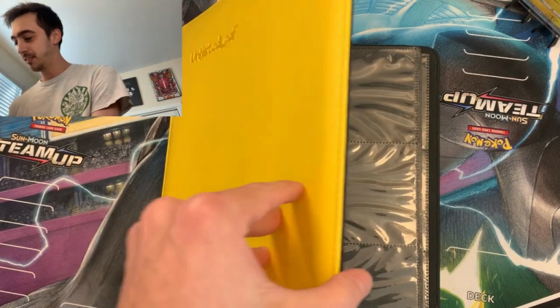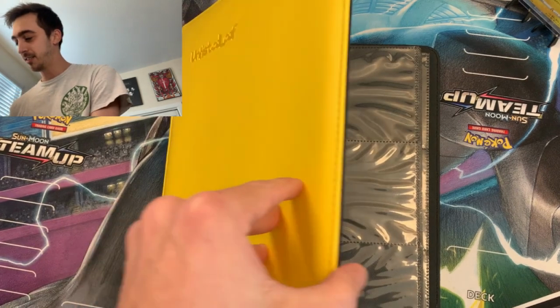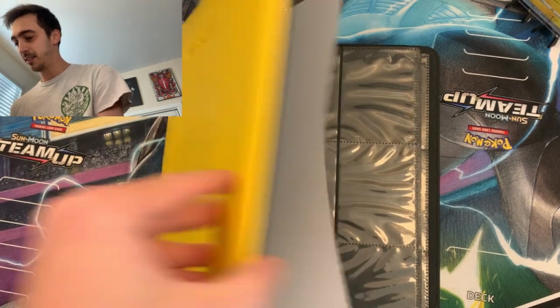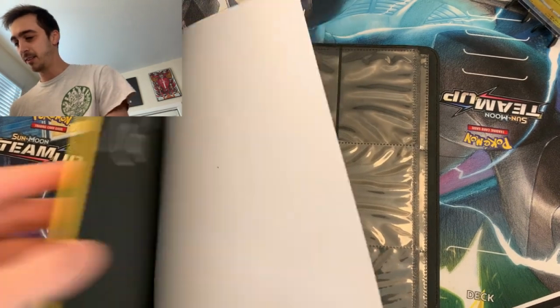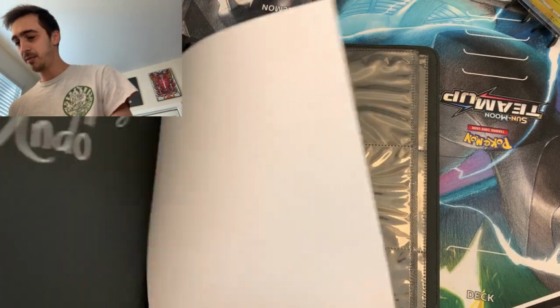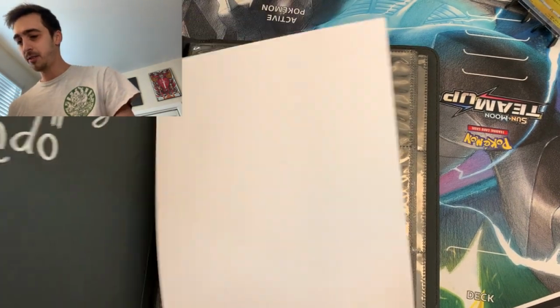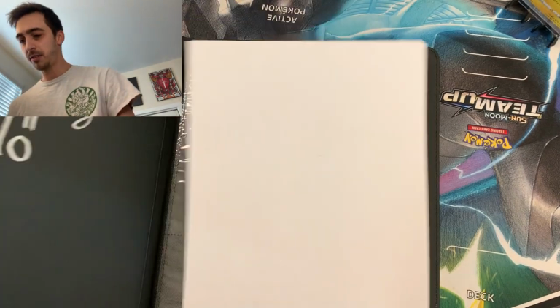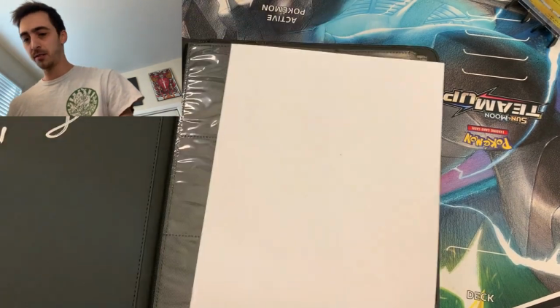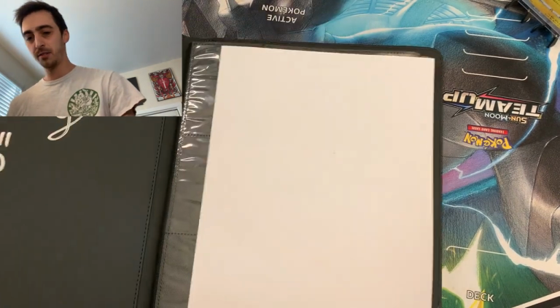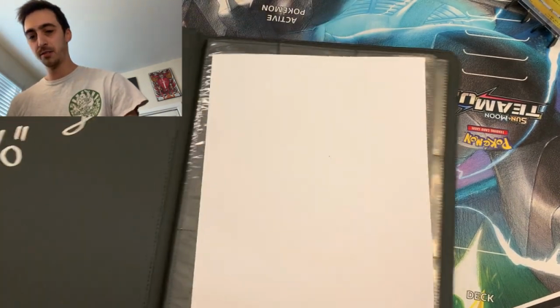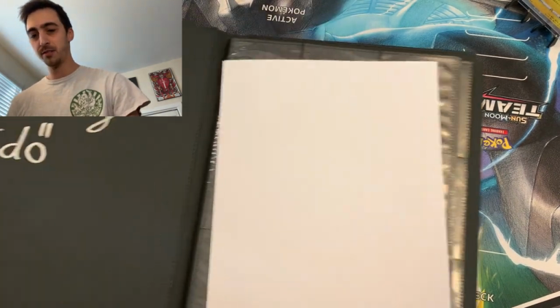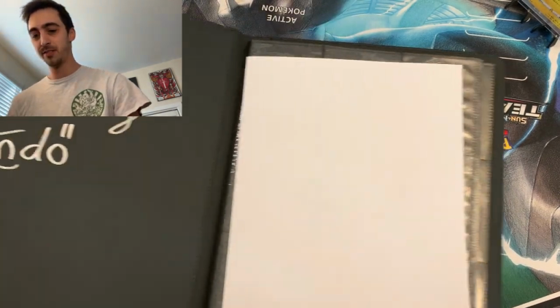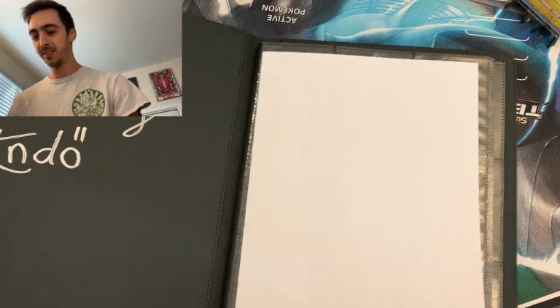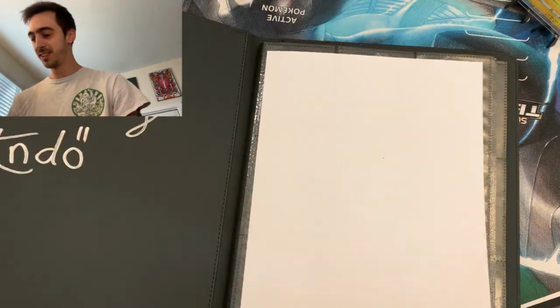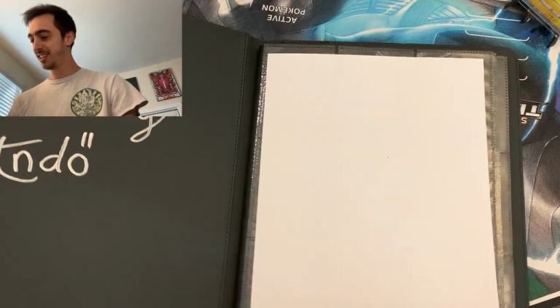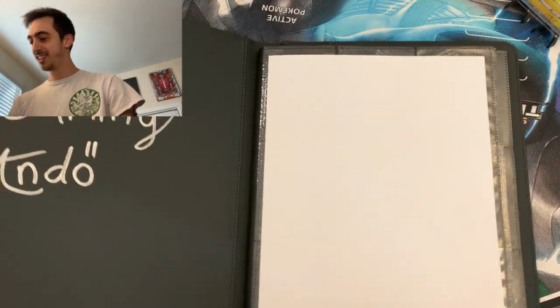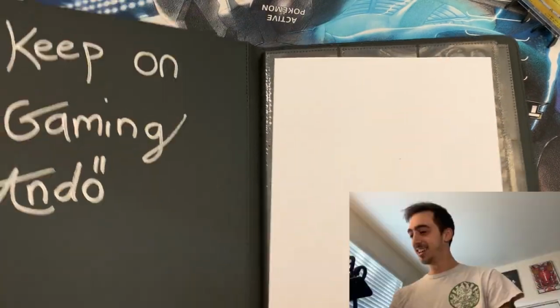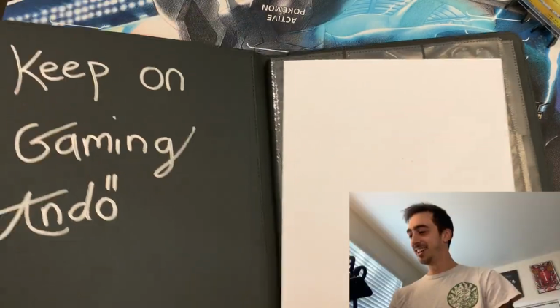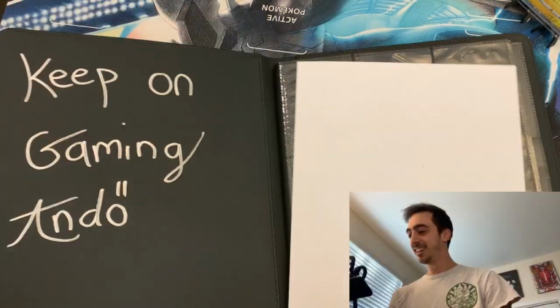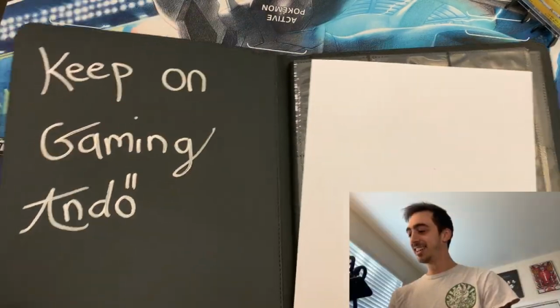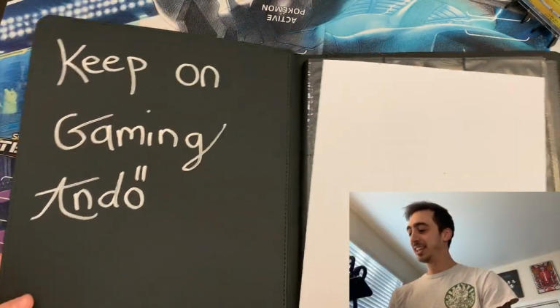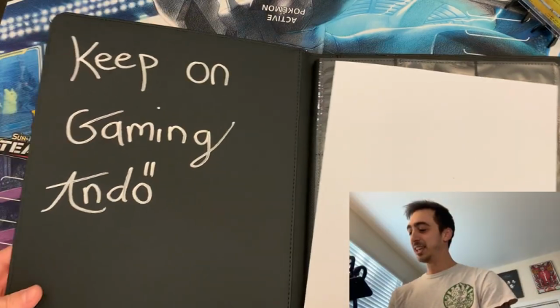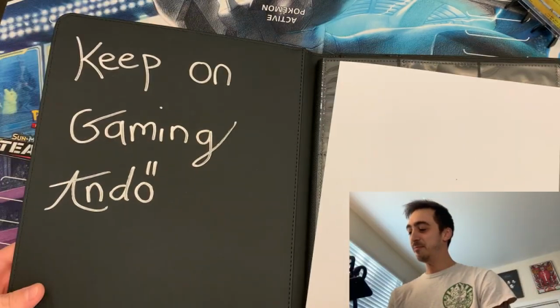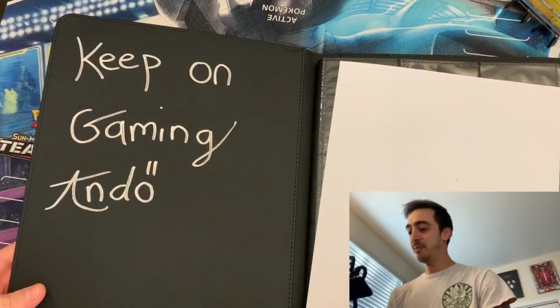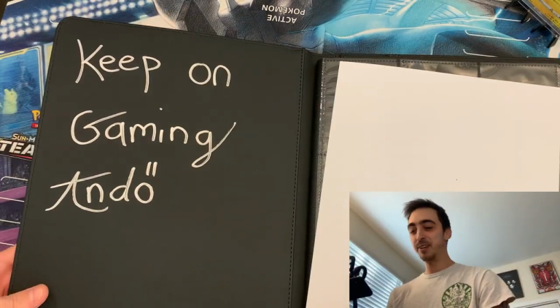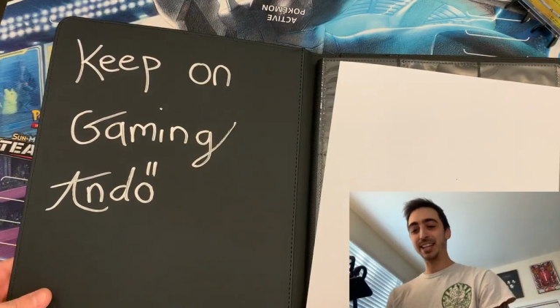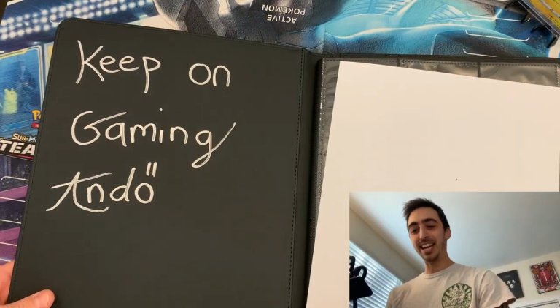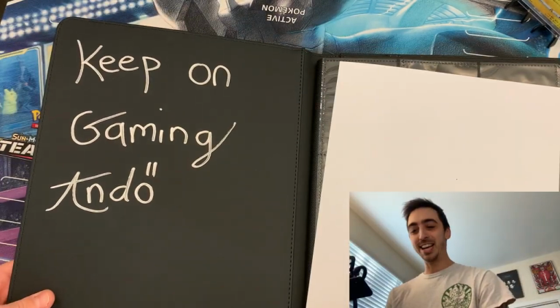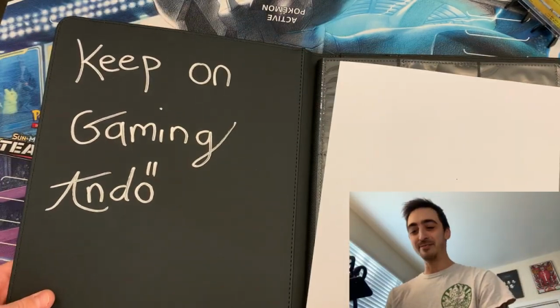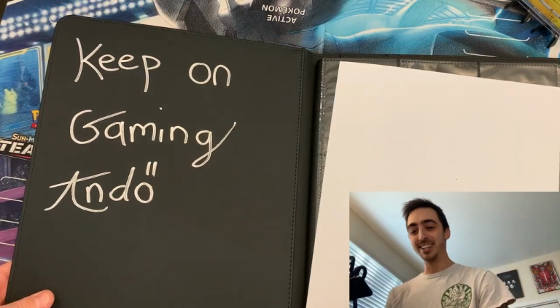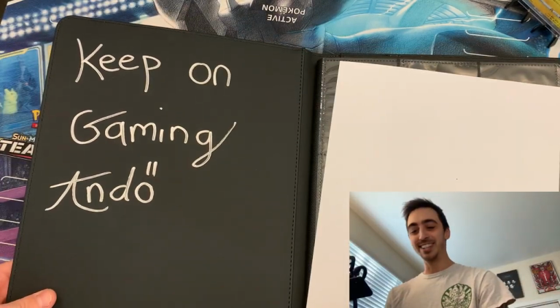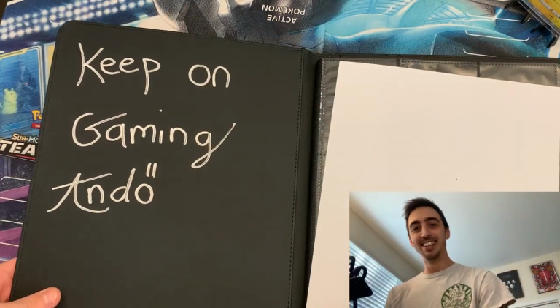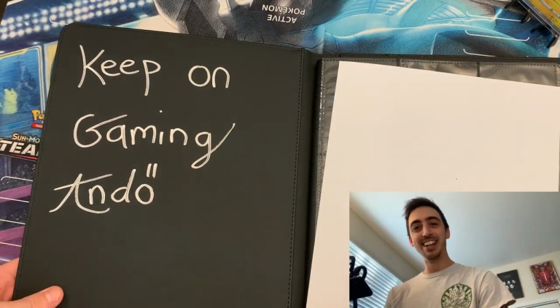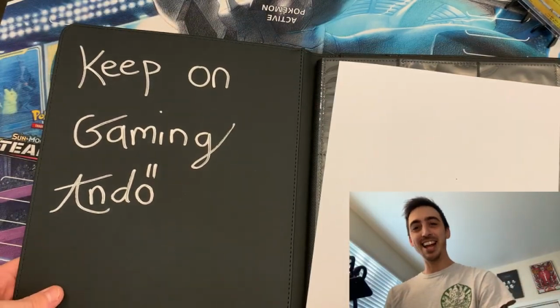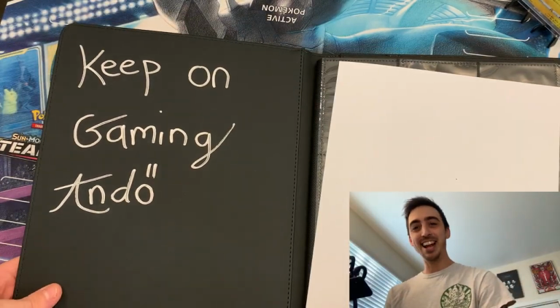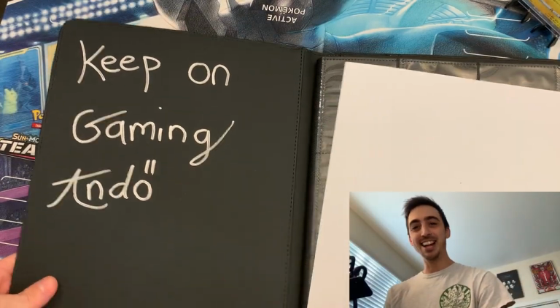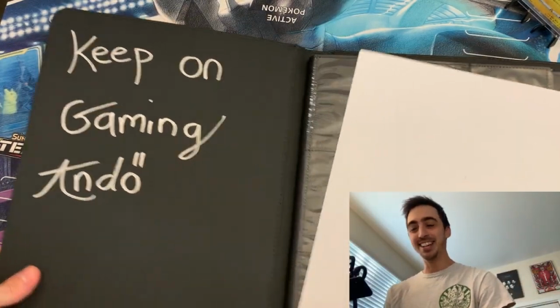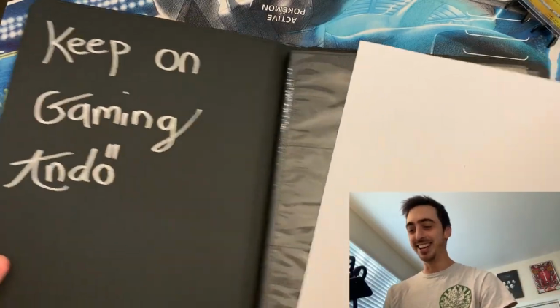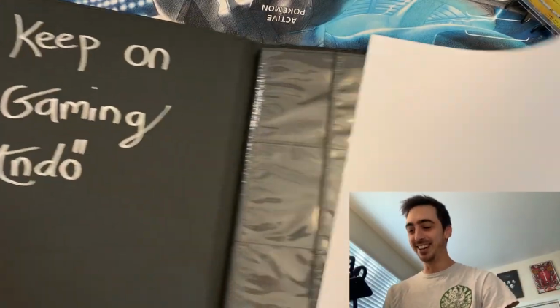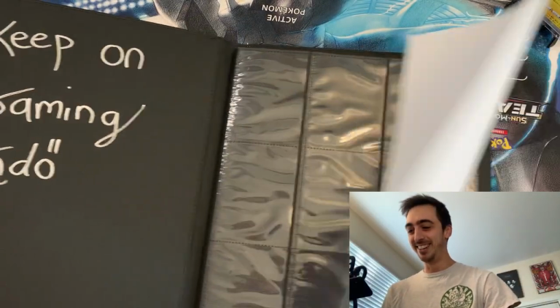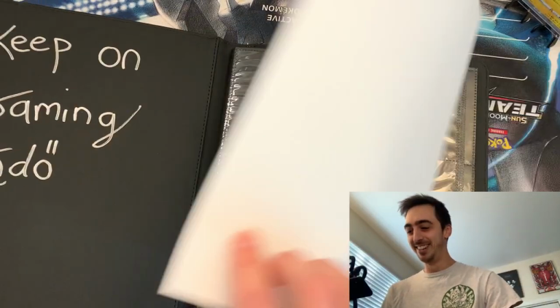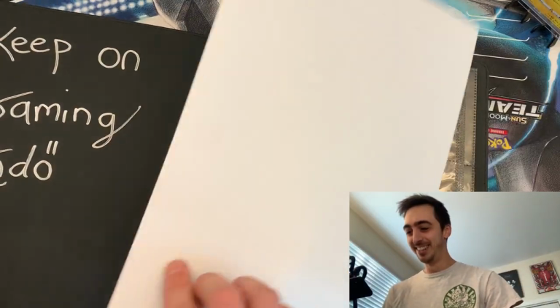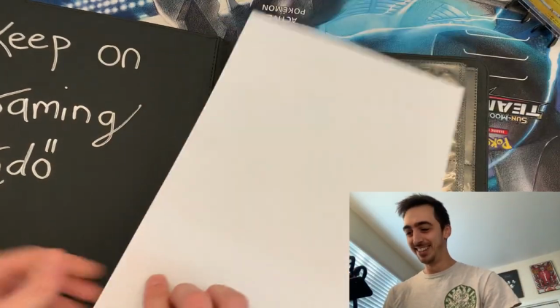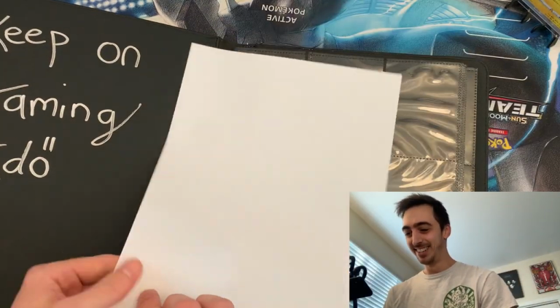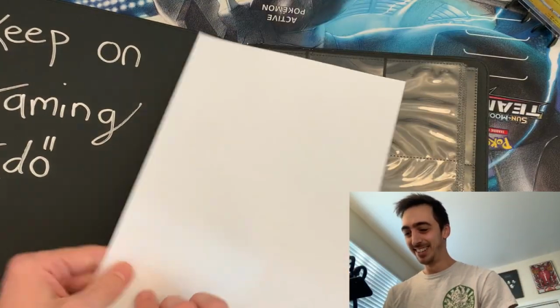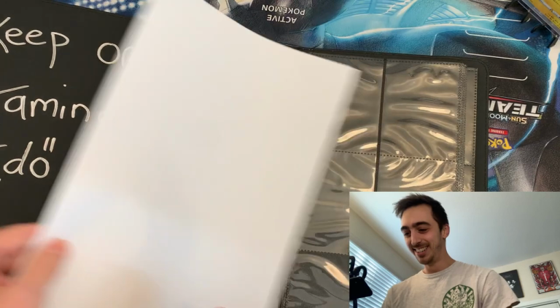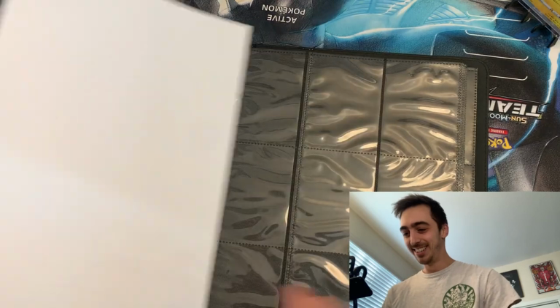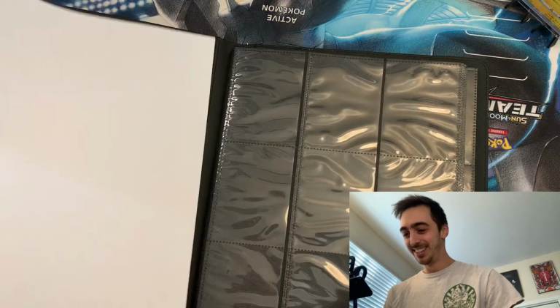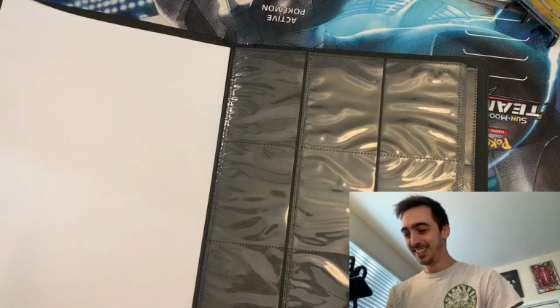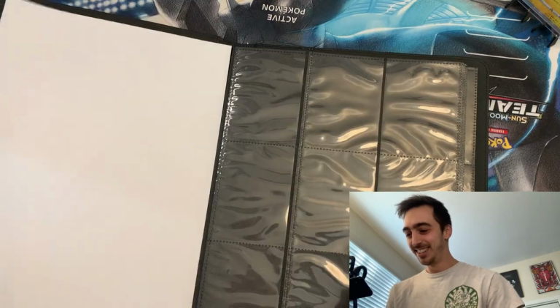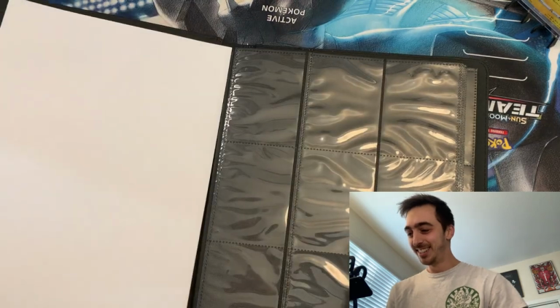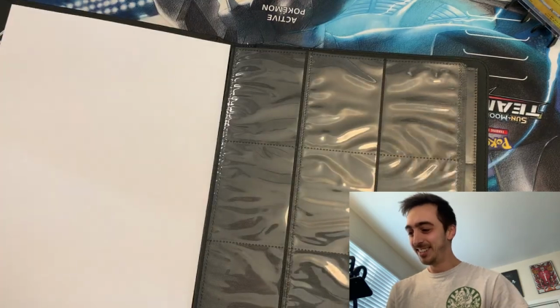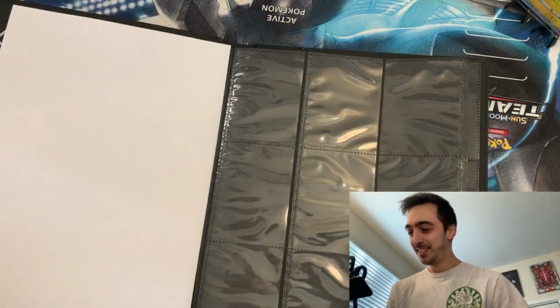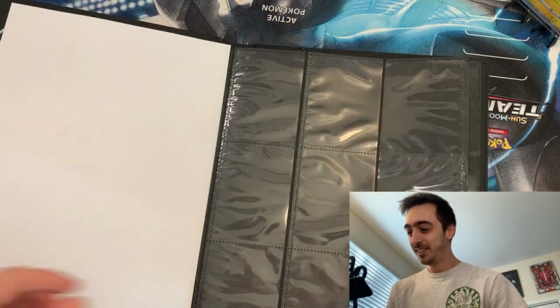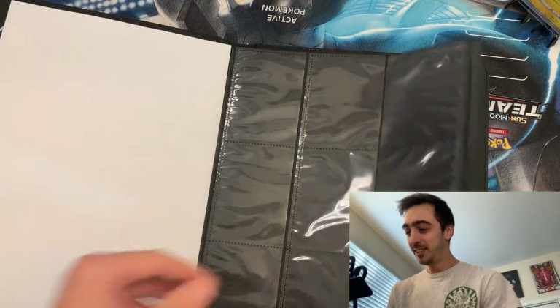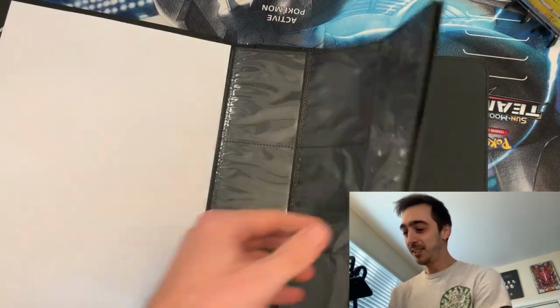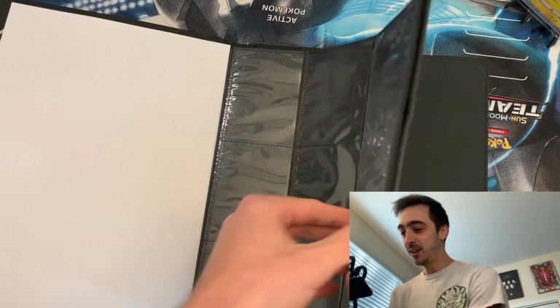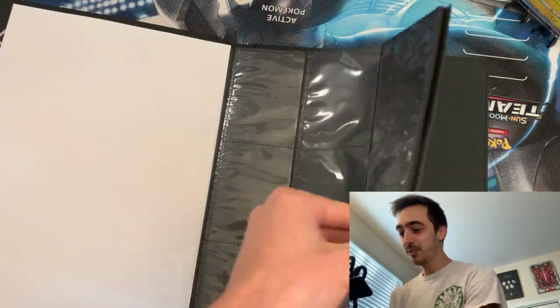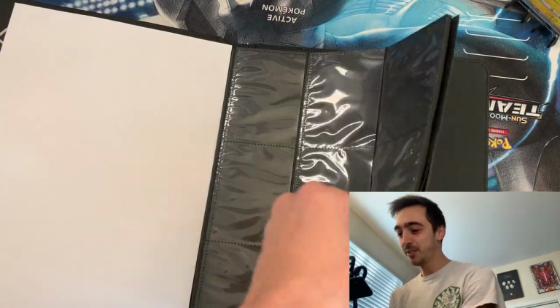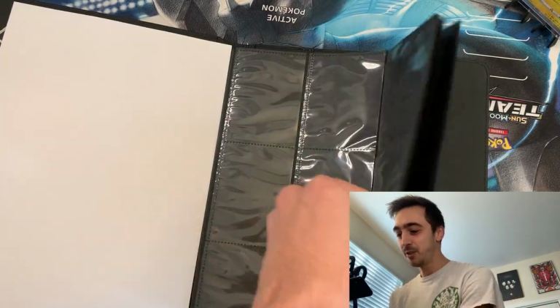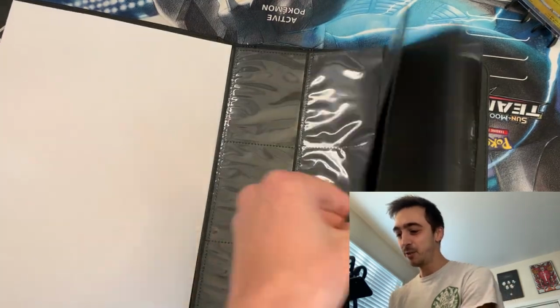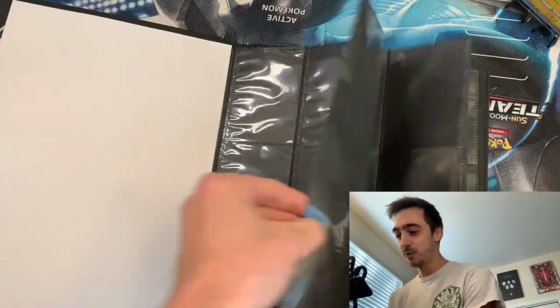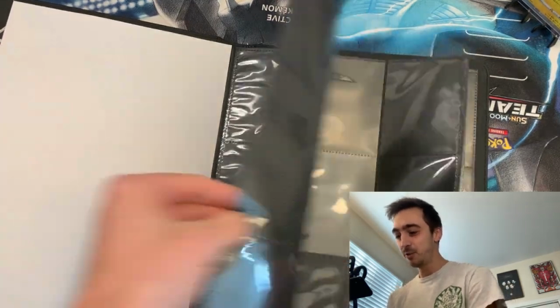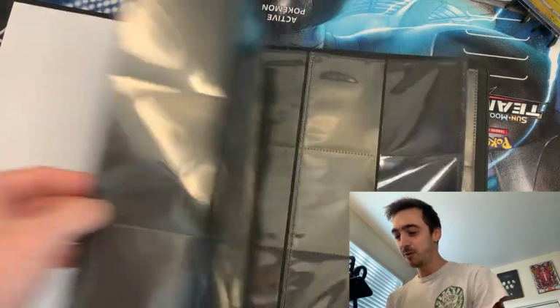Oh, there's Keep on Gaming — Ando. So, so cool.